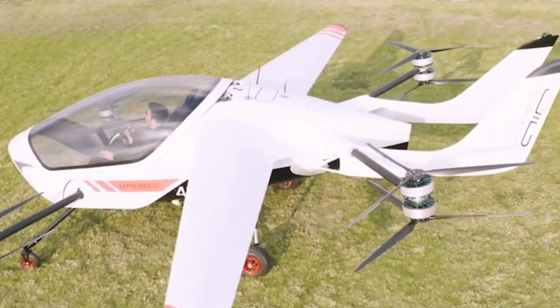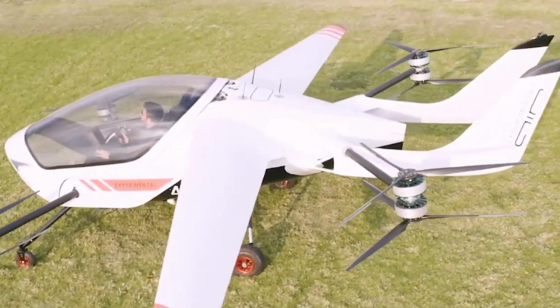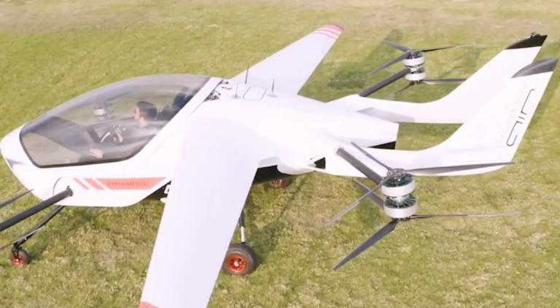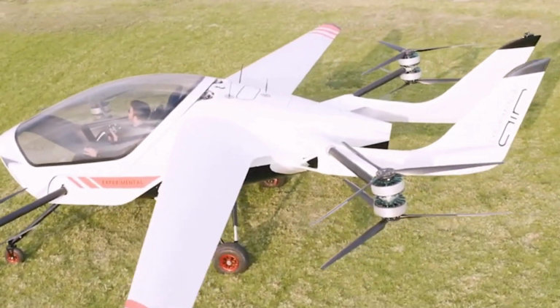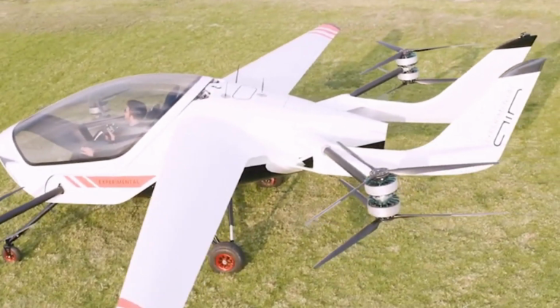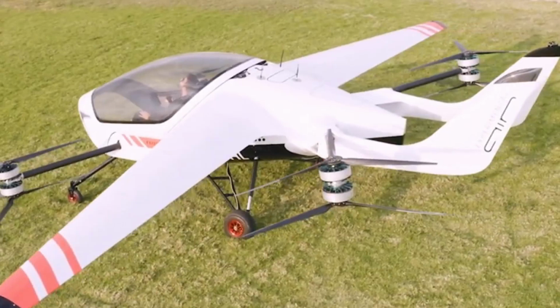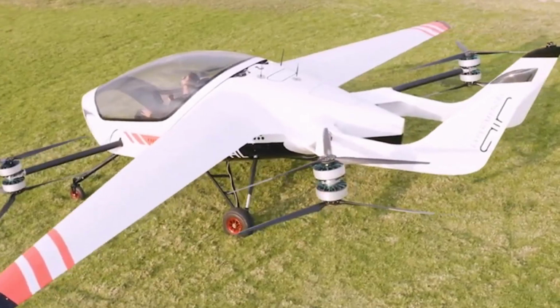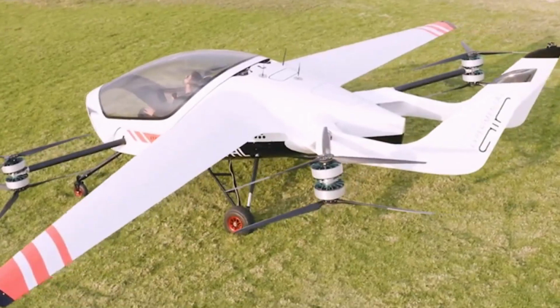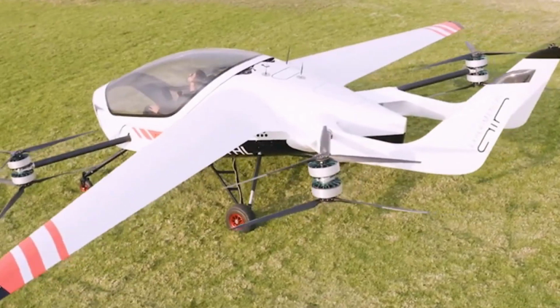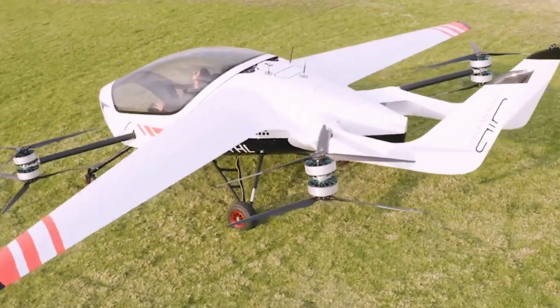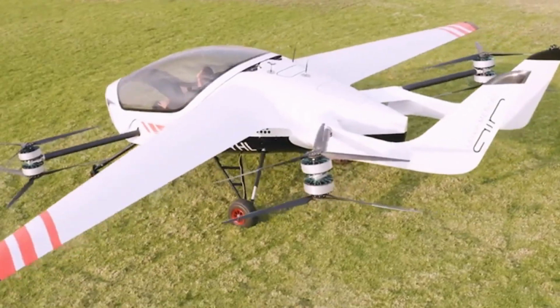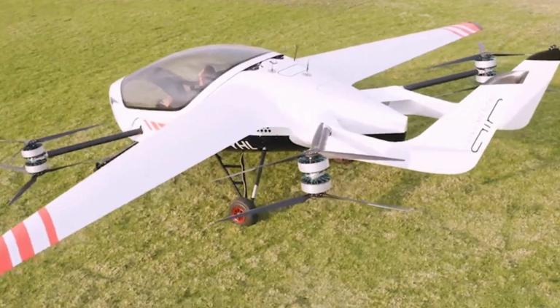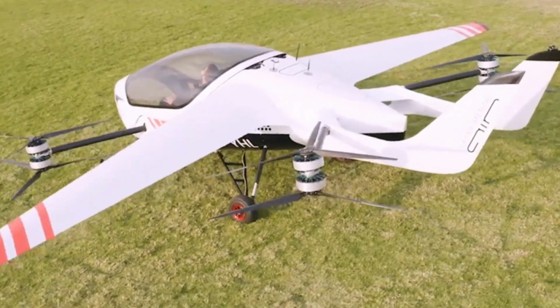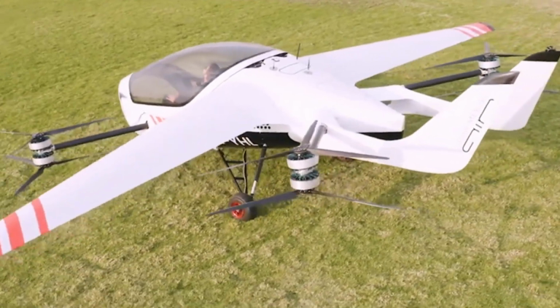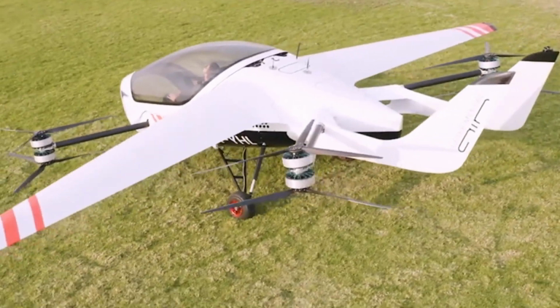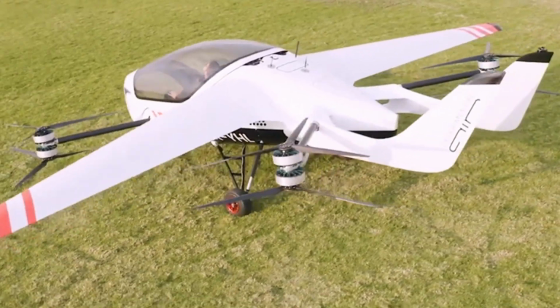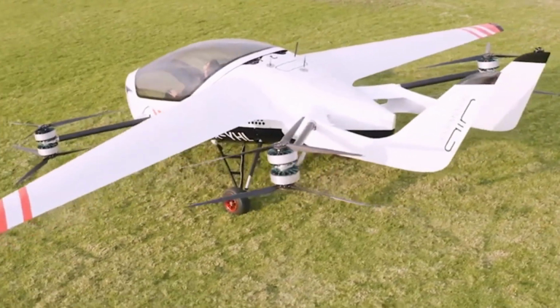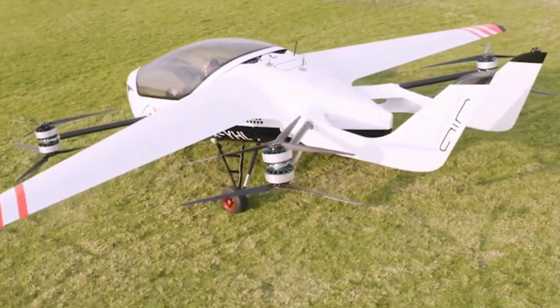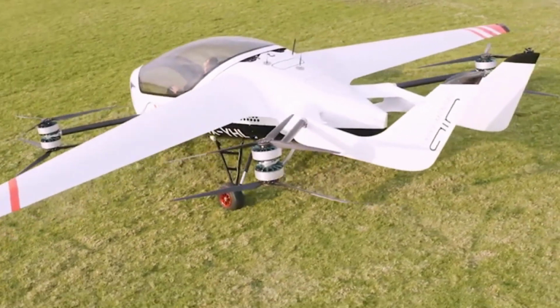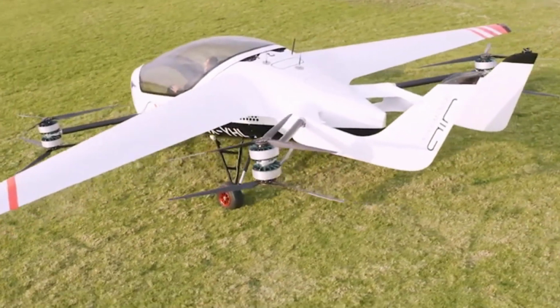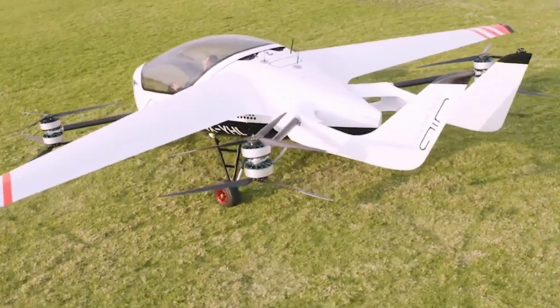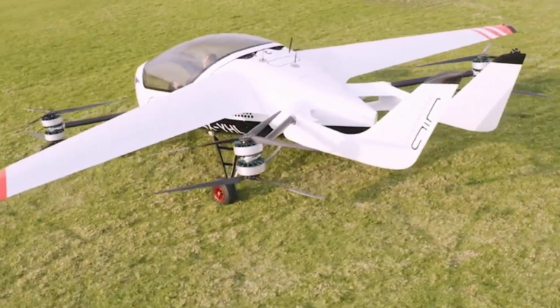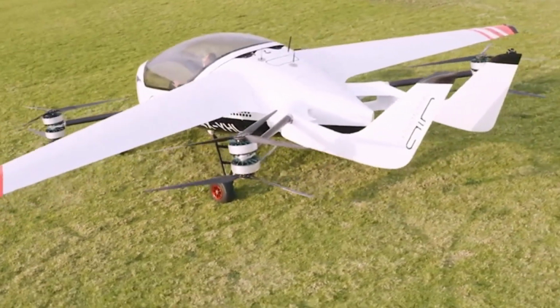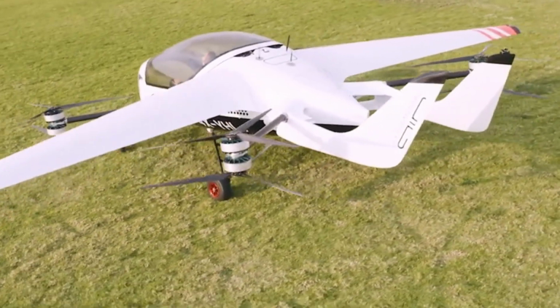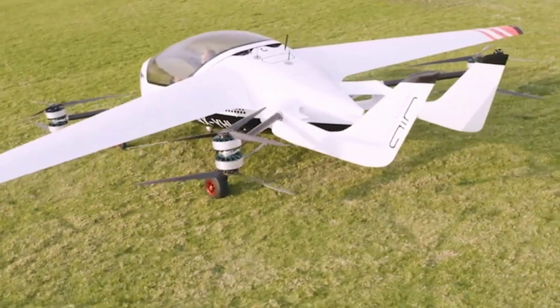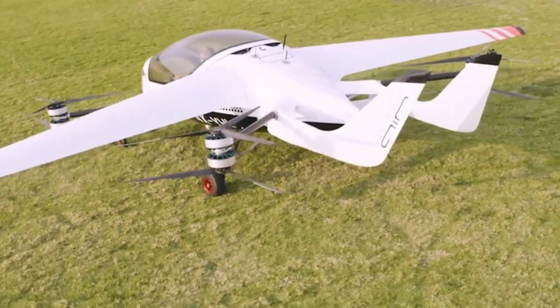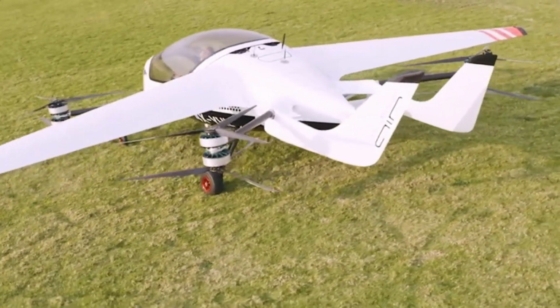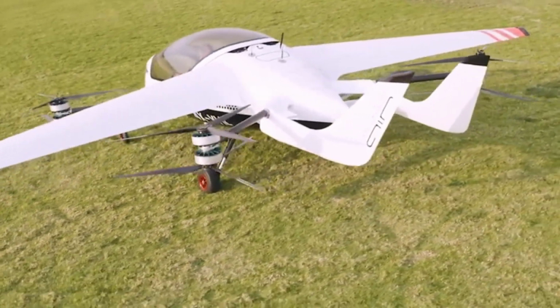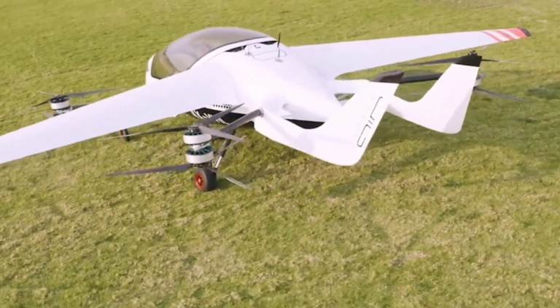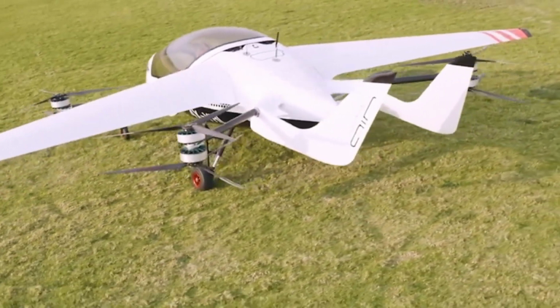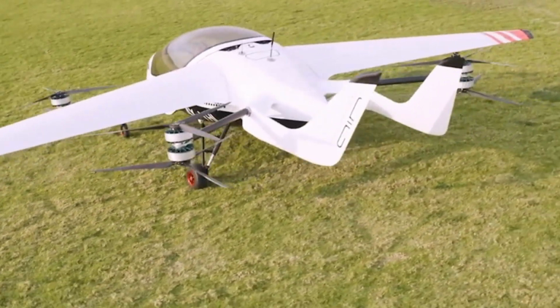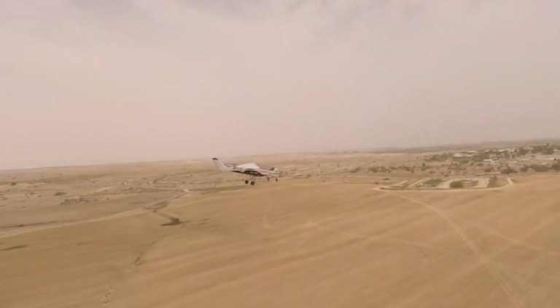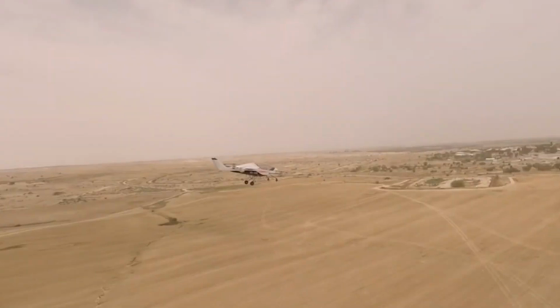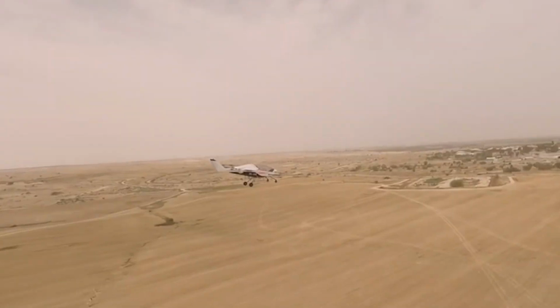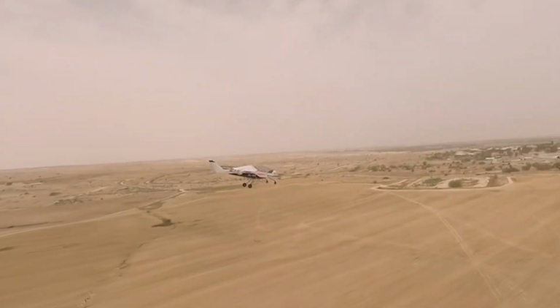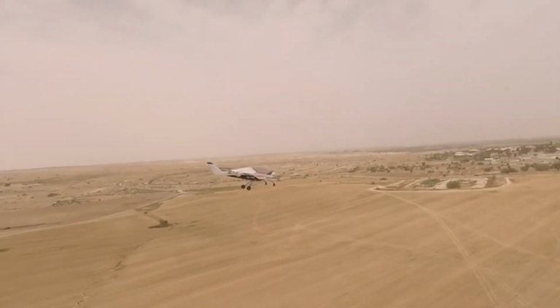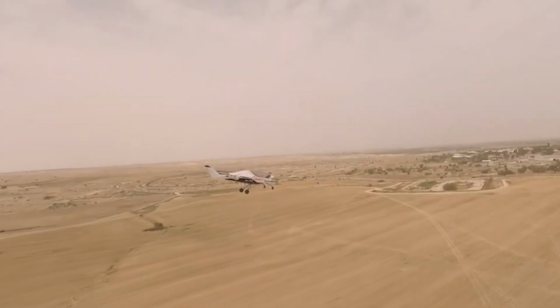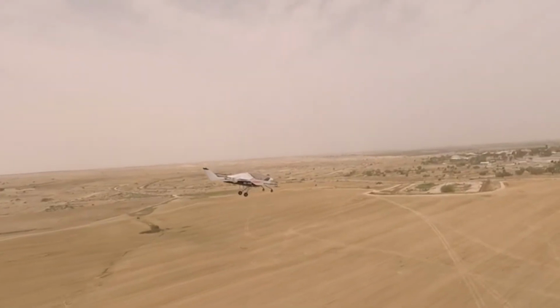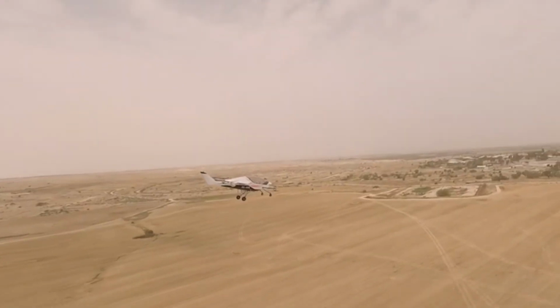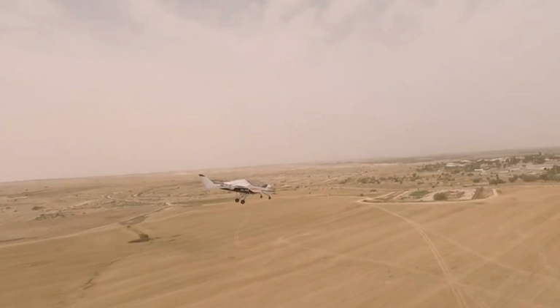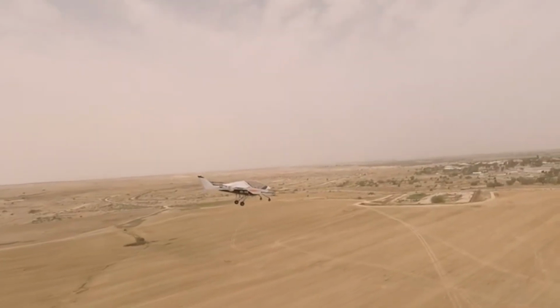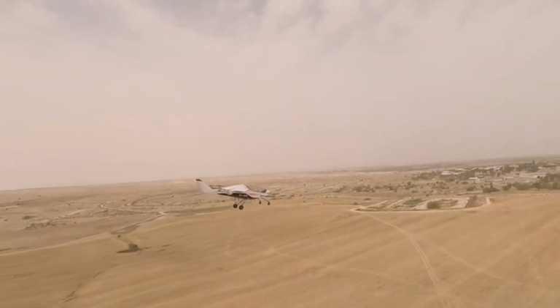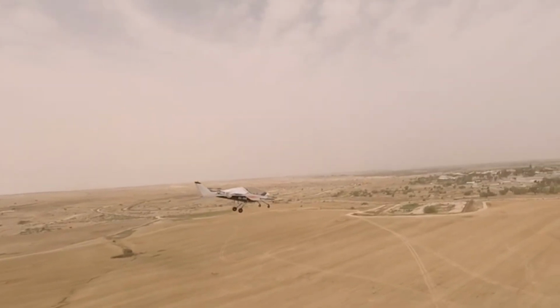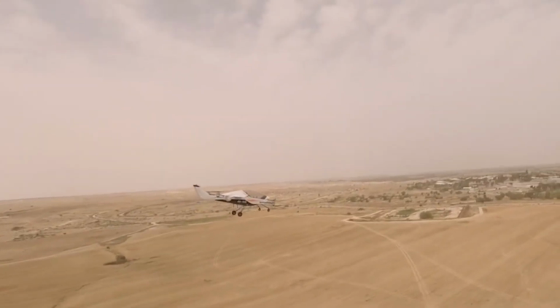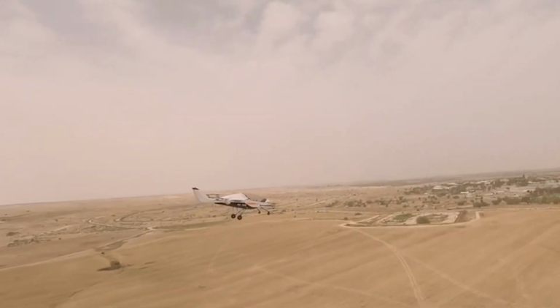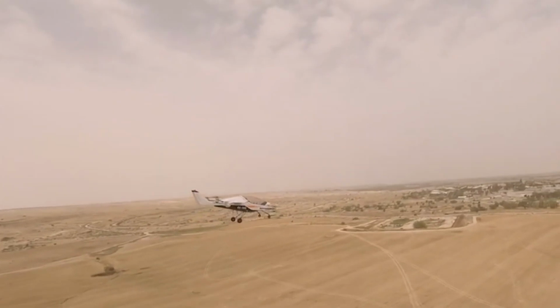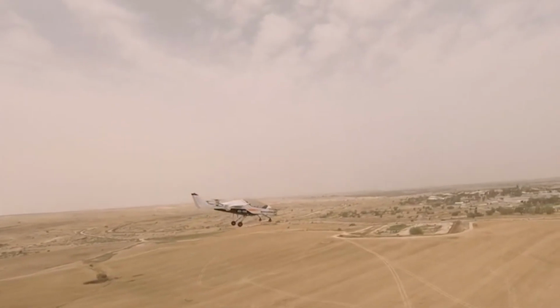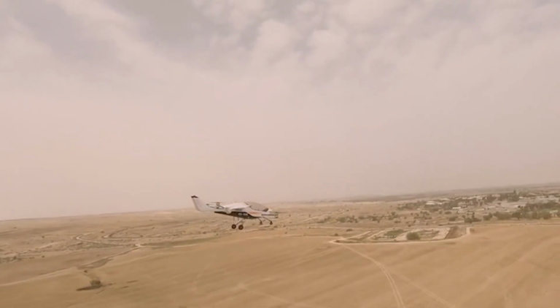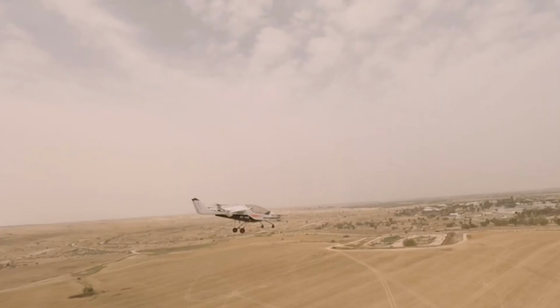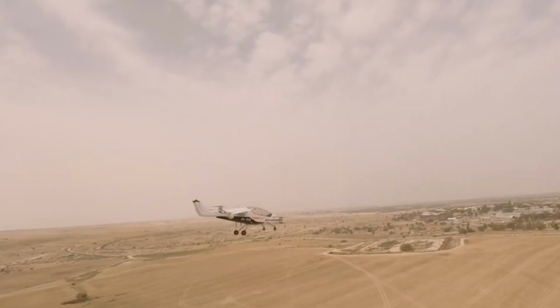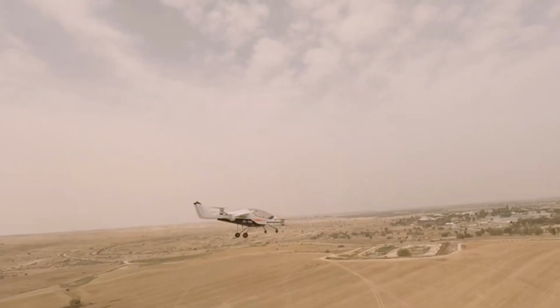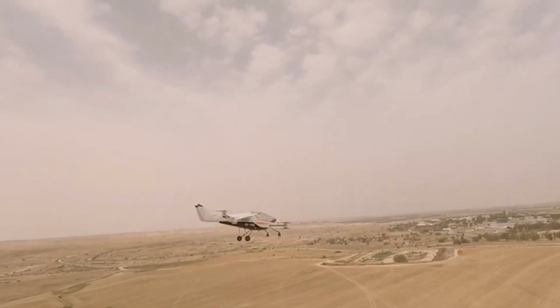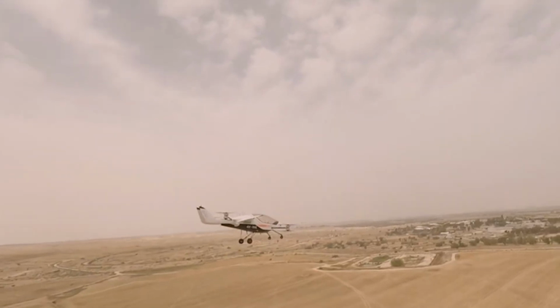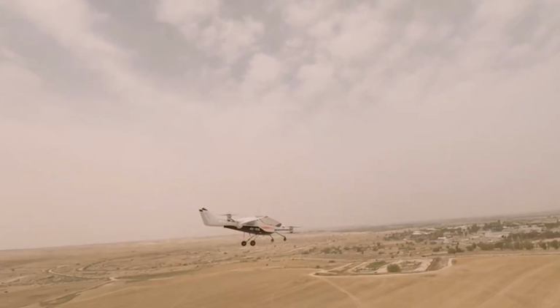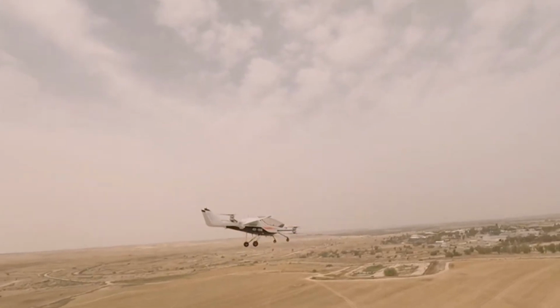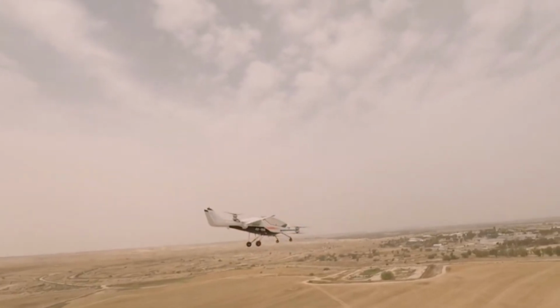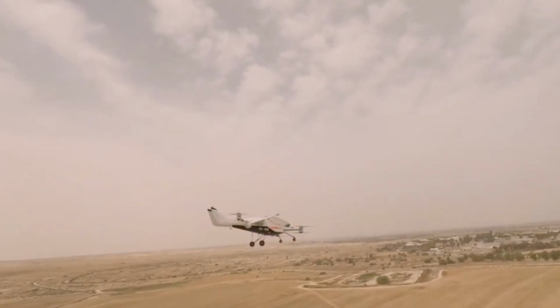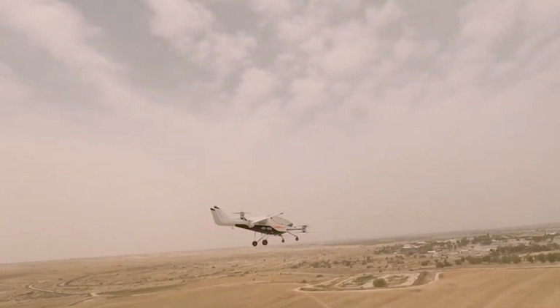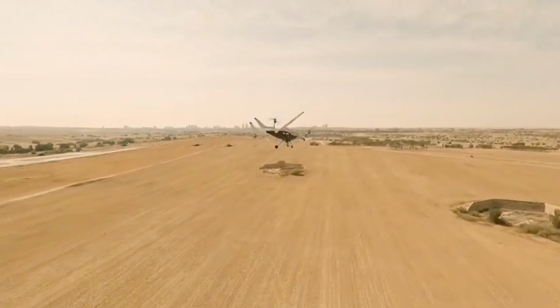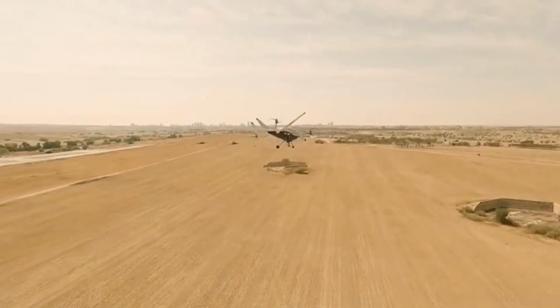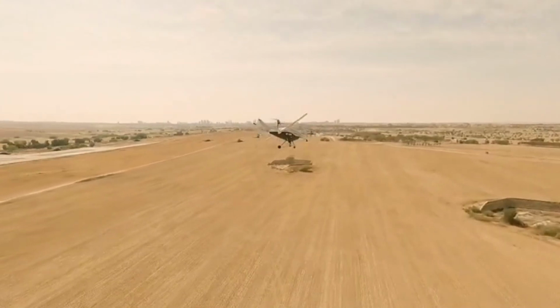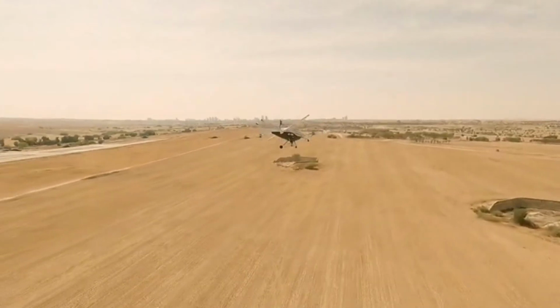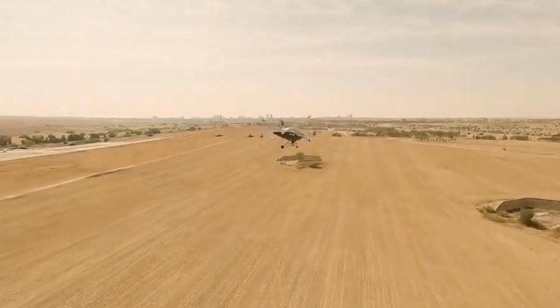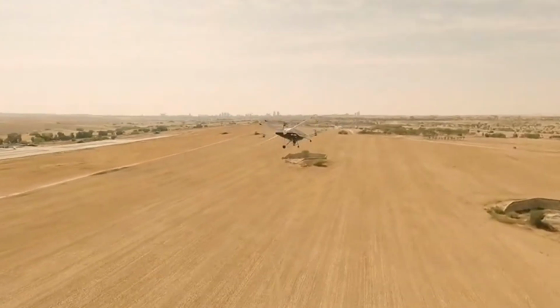The Air One isn't just an aircraft, it's a glimpse of a future where flight belongs to everyone, turning the sky into your open road.